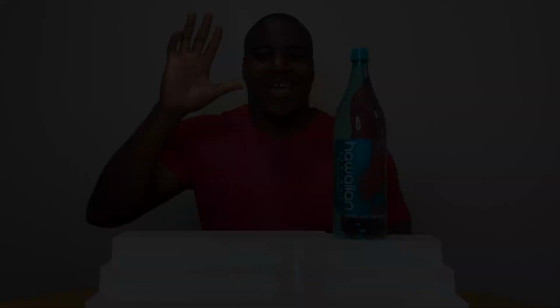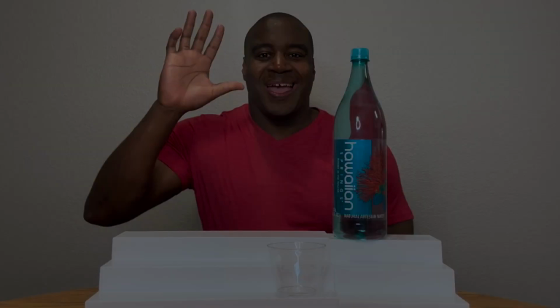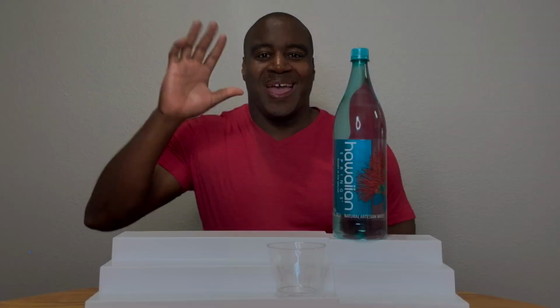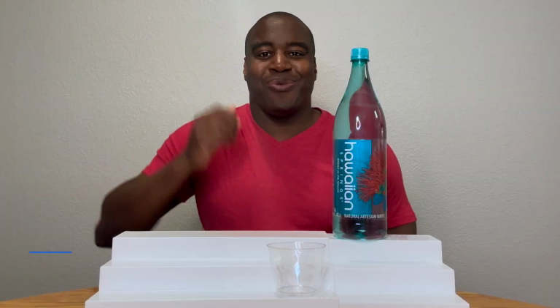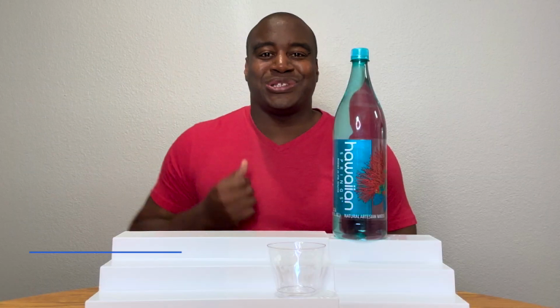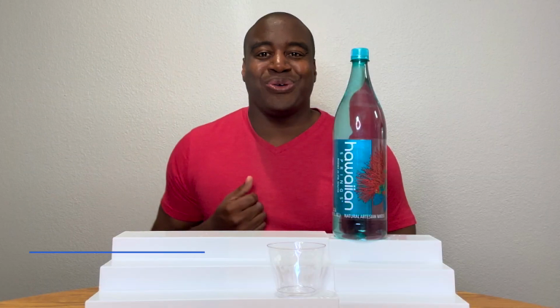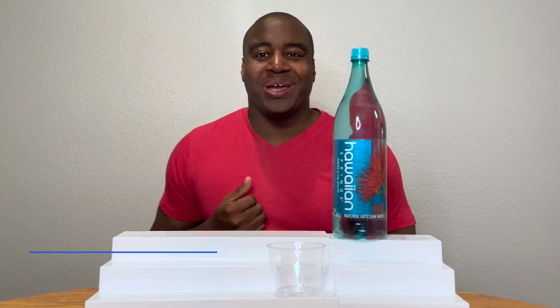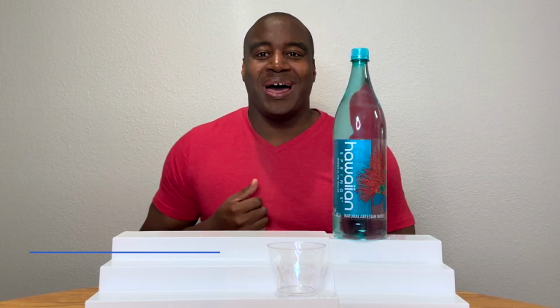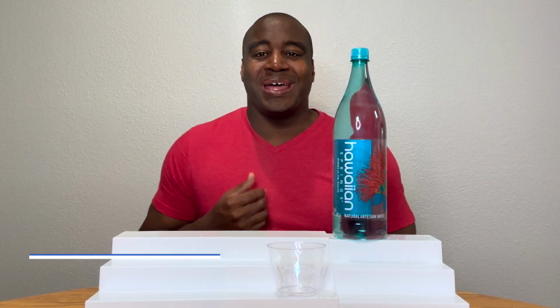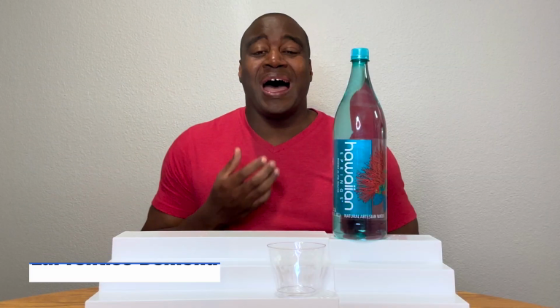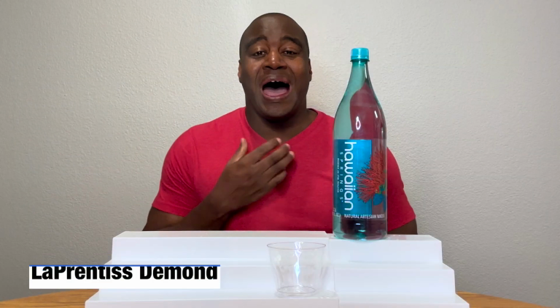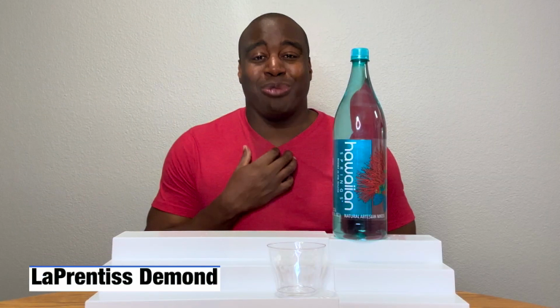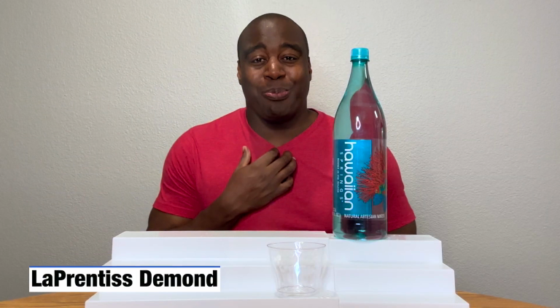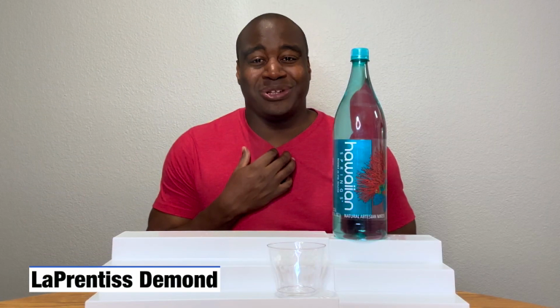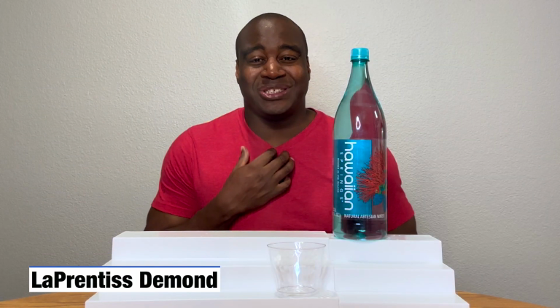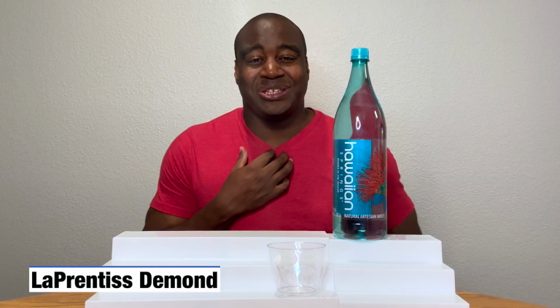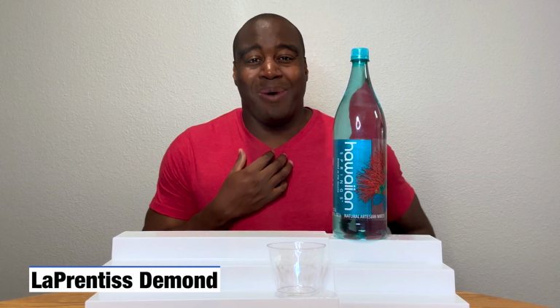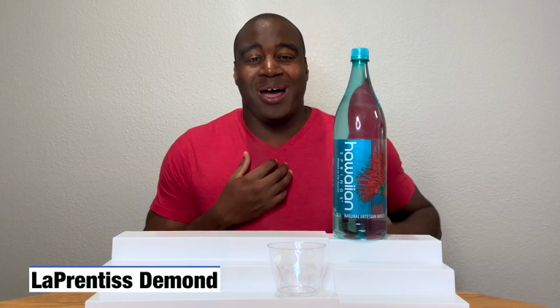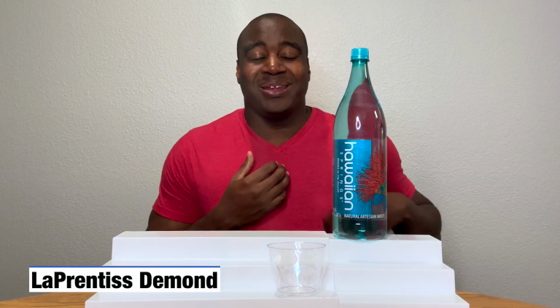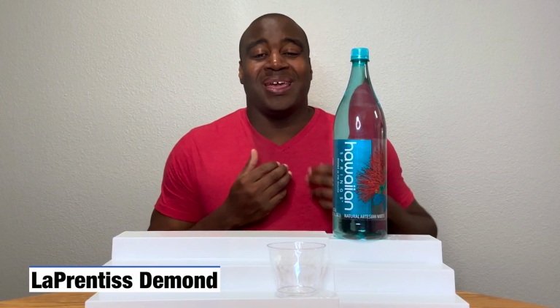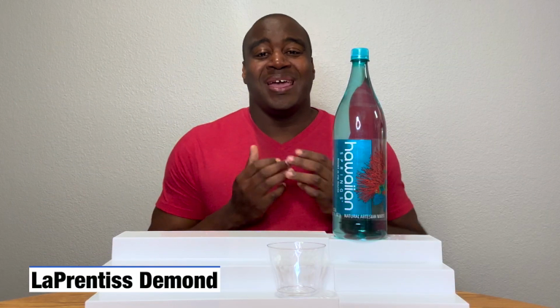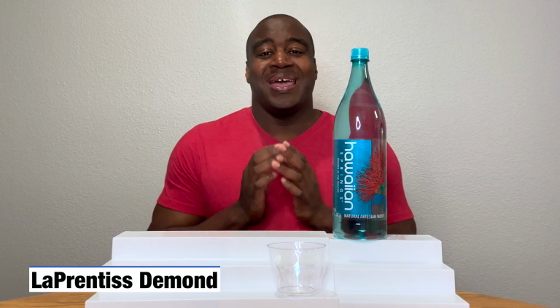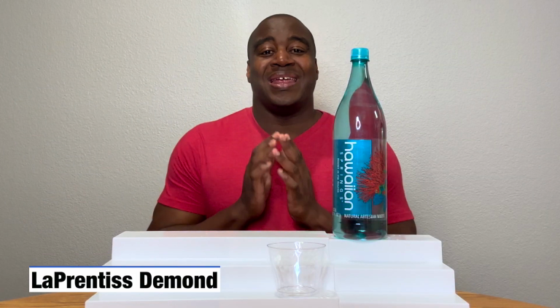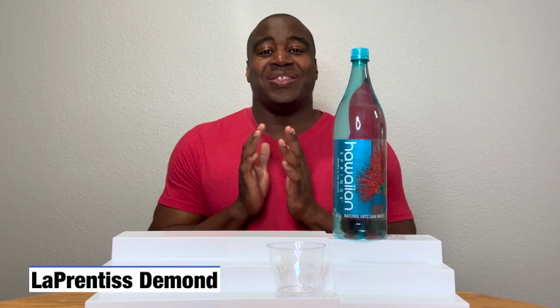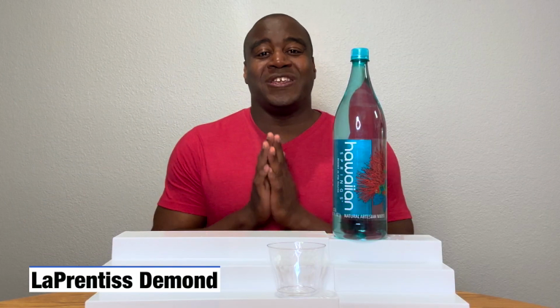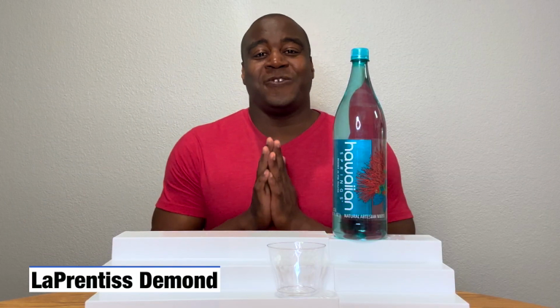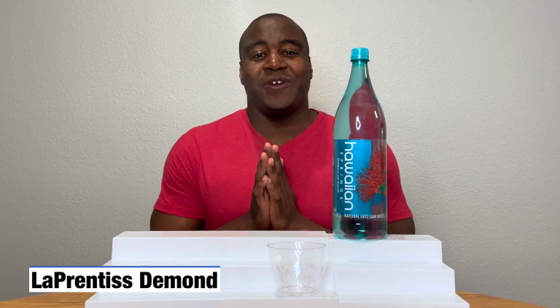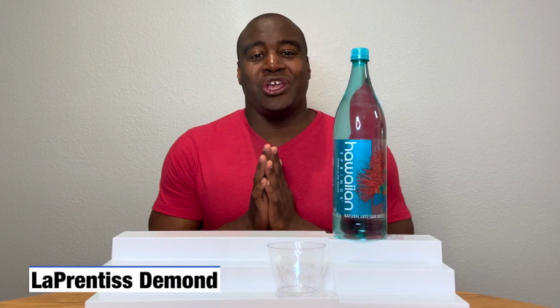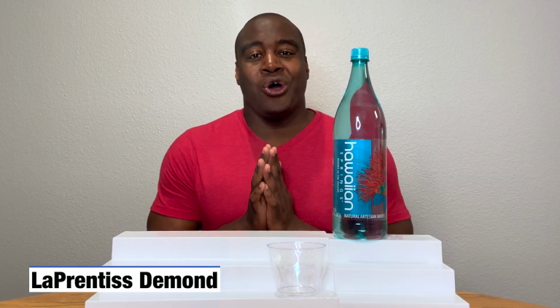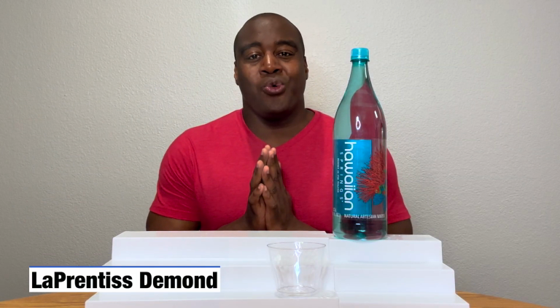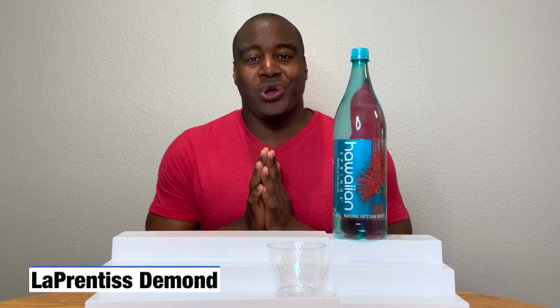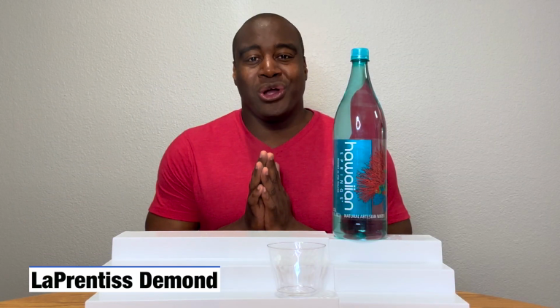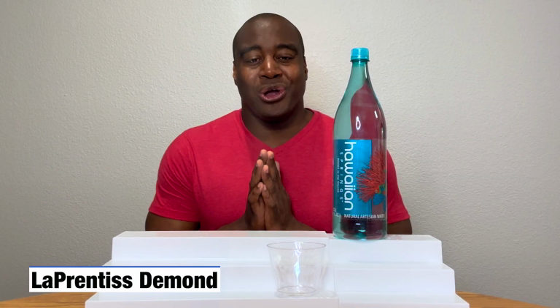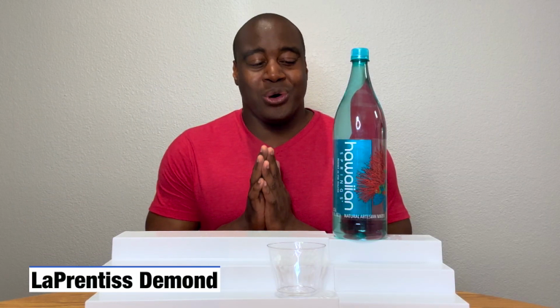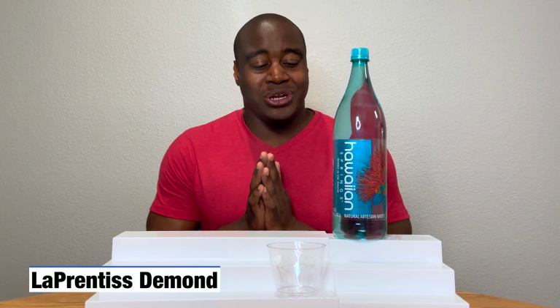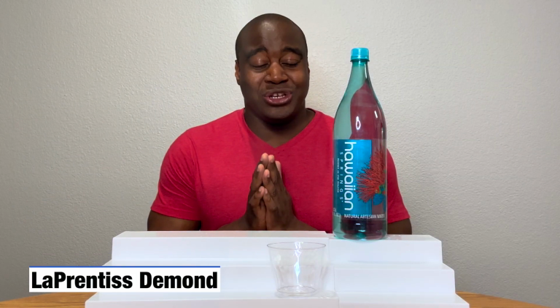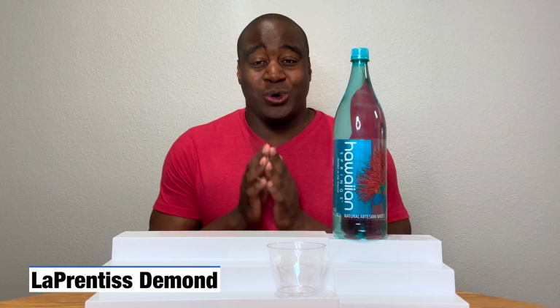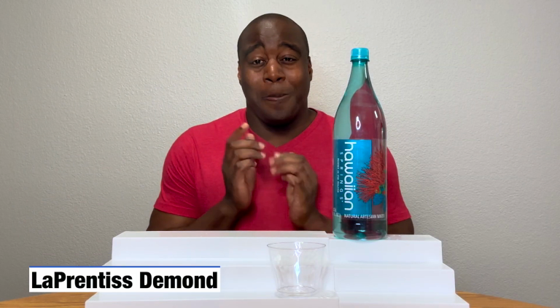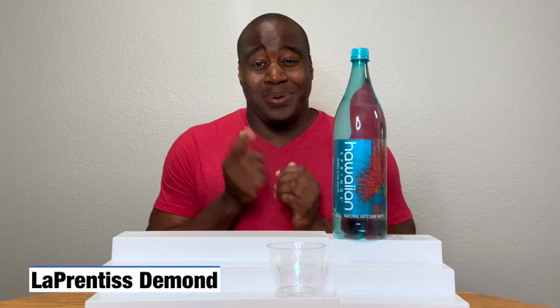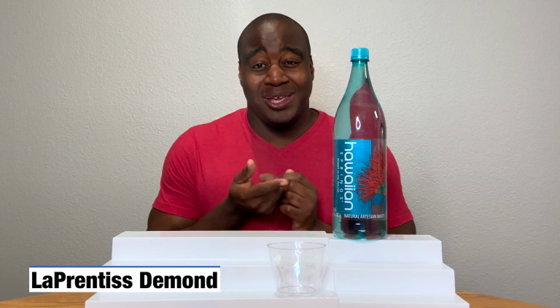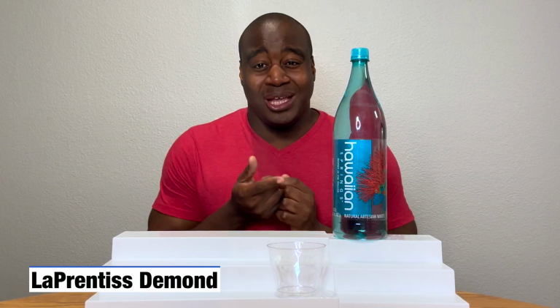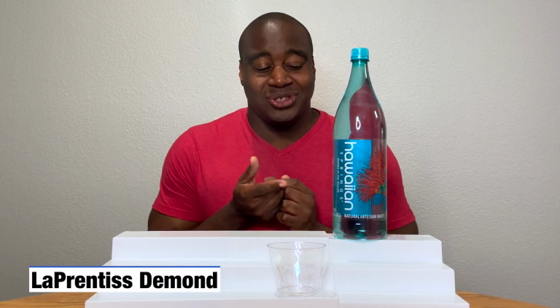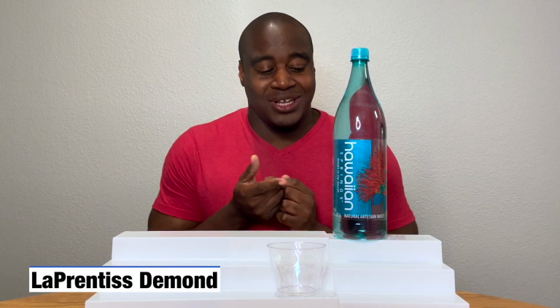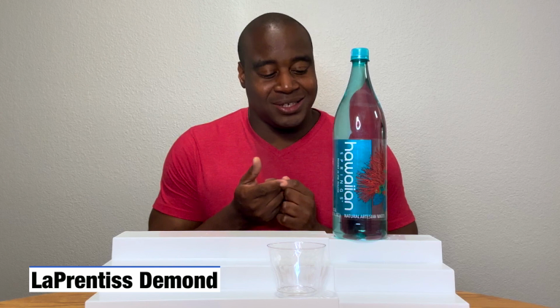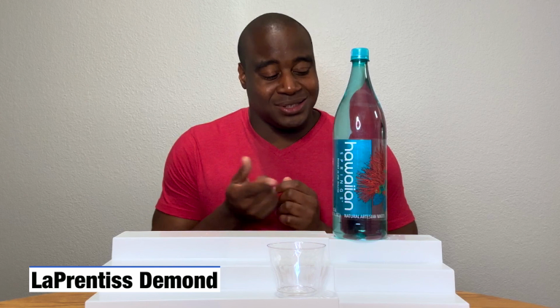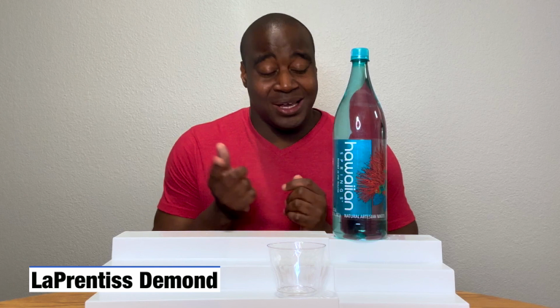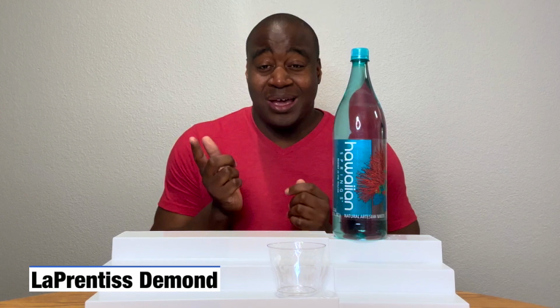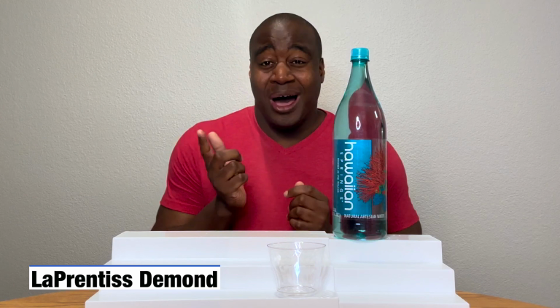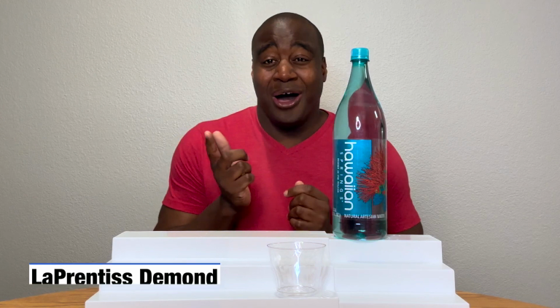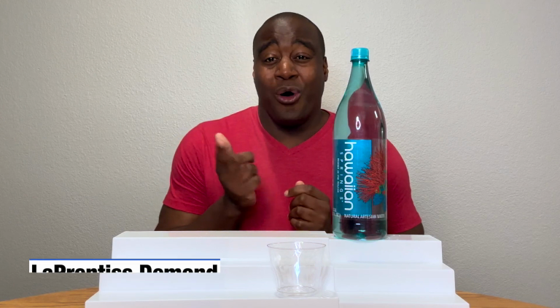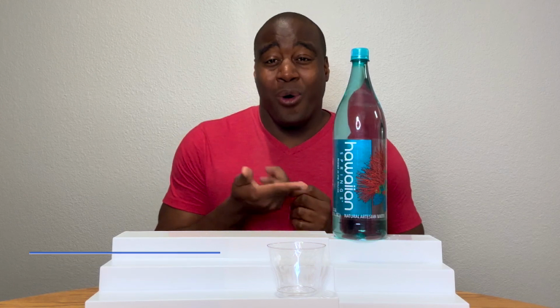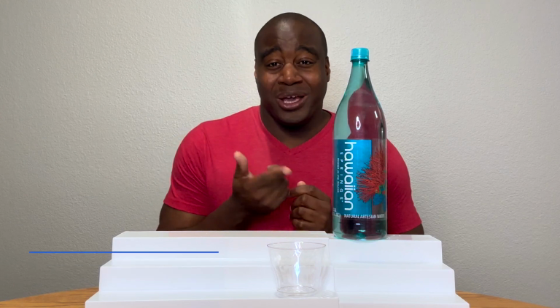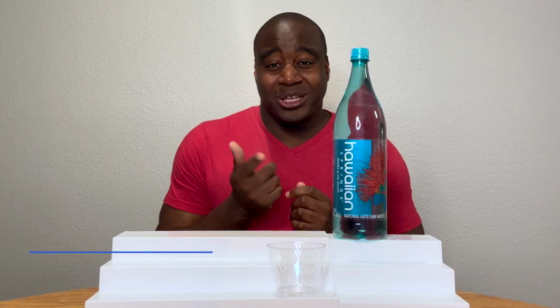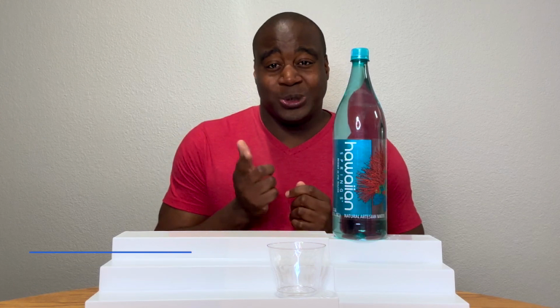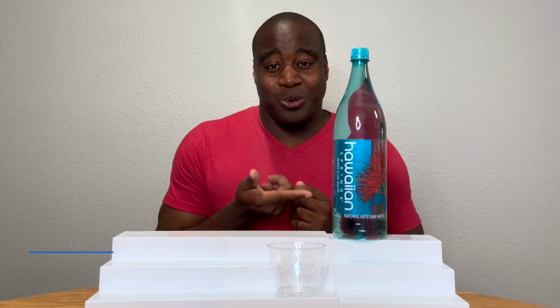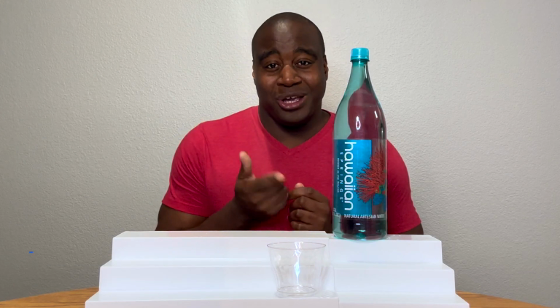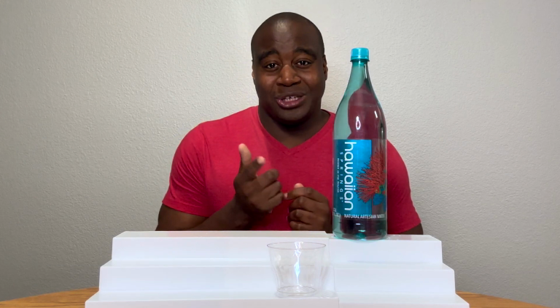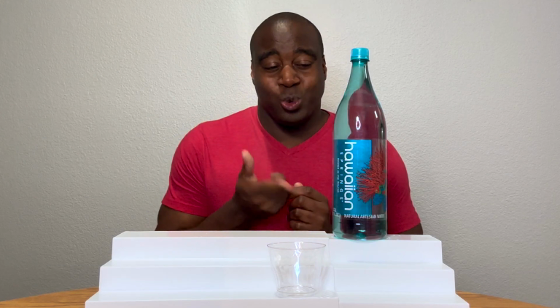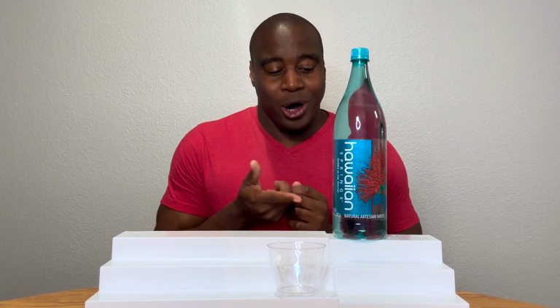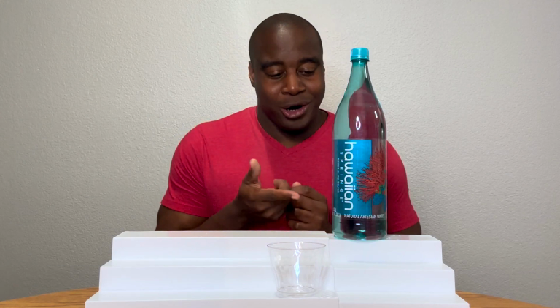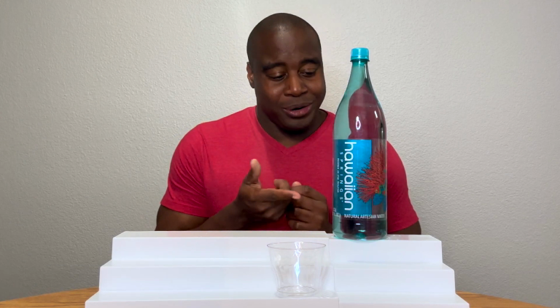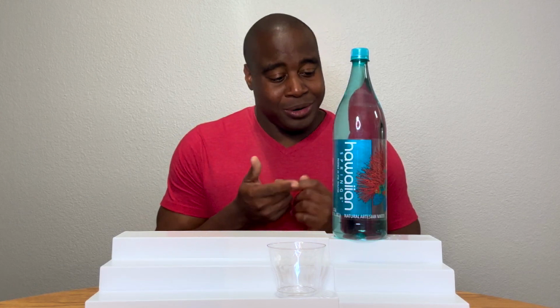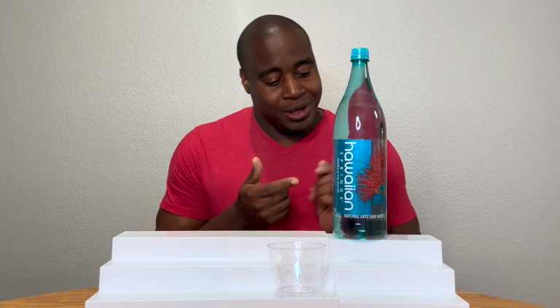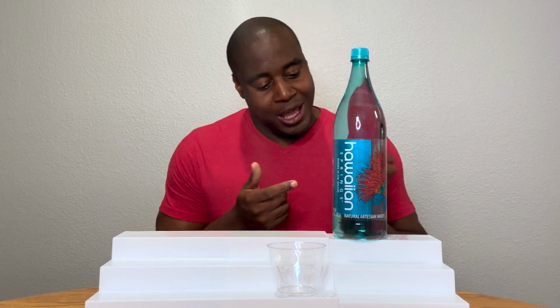Hey, what's going on? I'm L'Aprintis Daman, and in this video we are going to do a pH test on Hawaiian spring water.